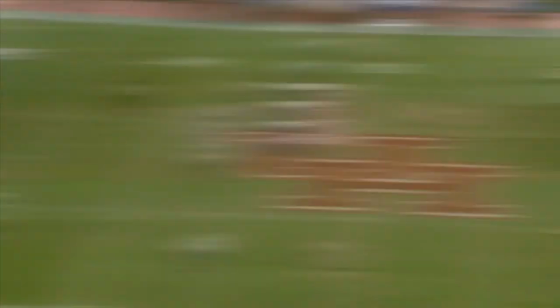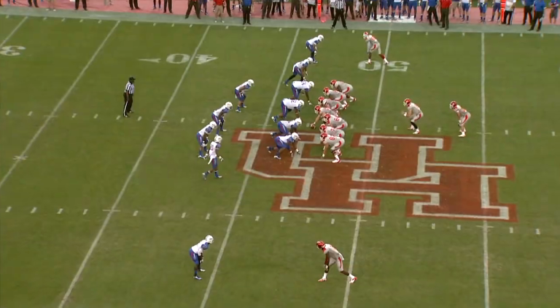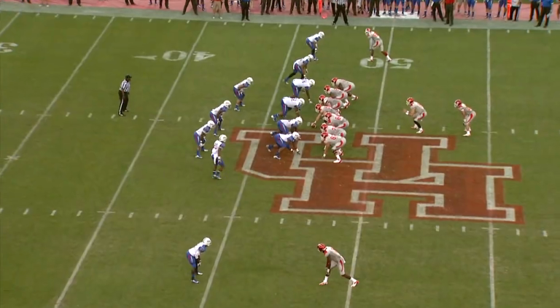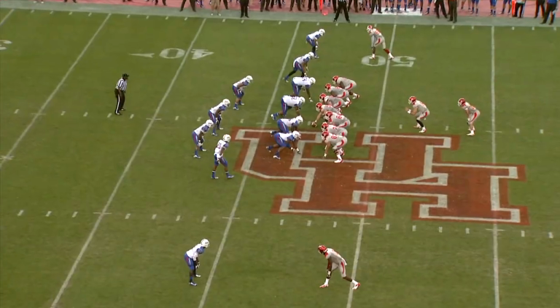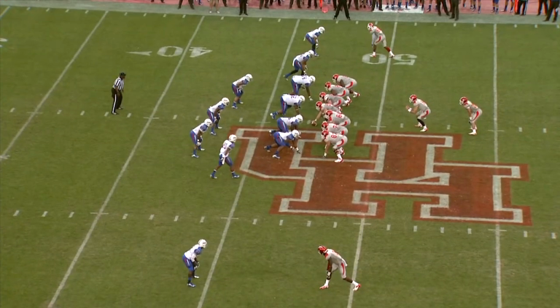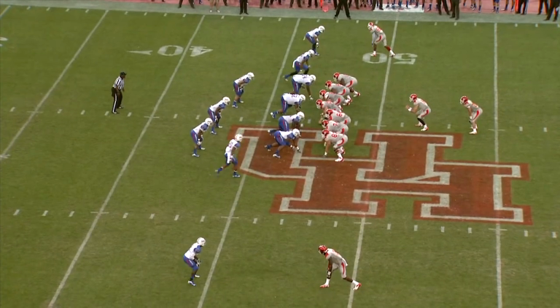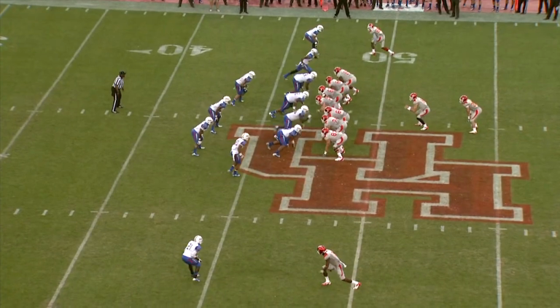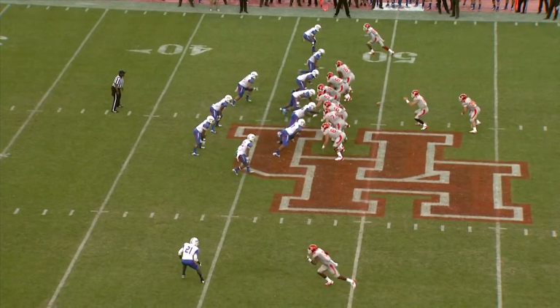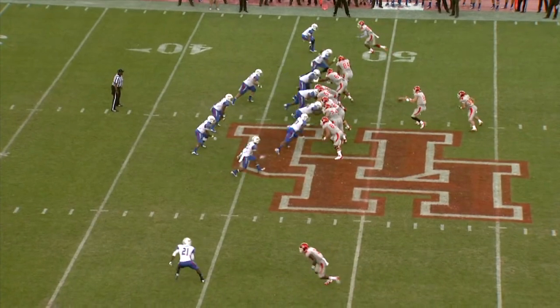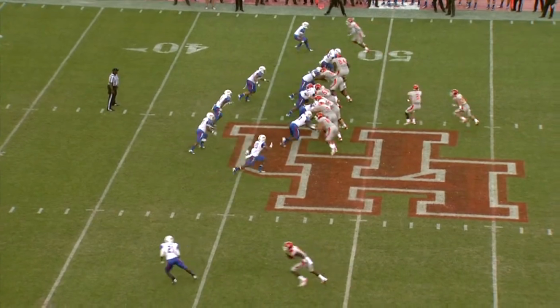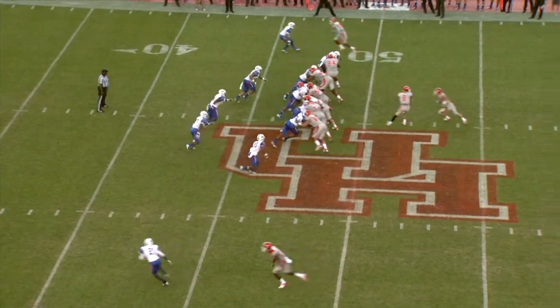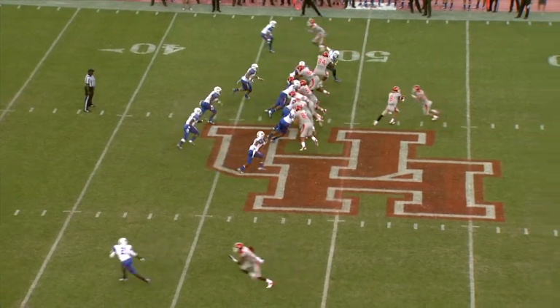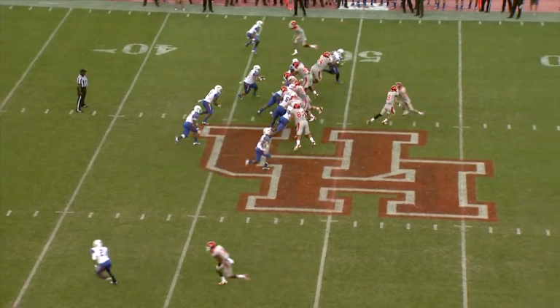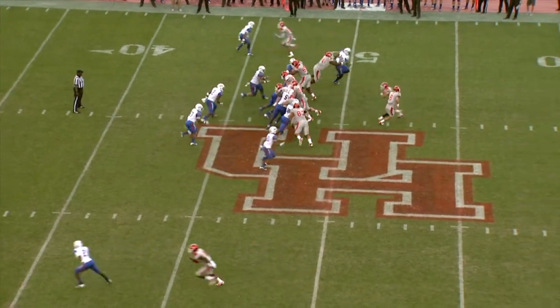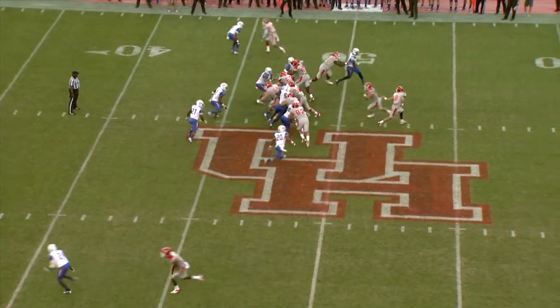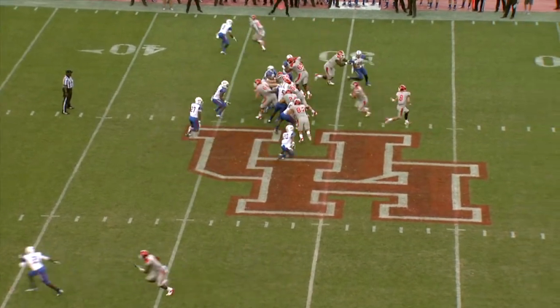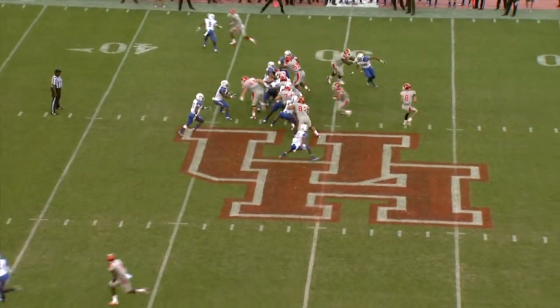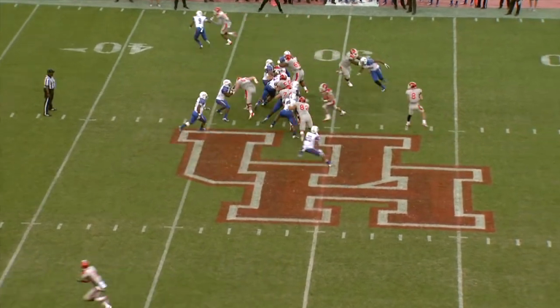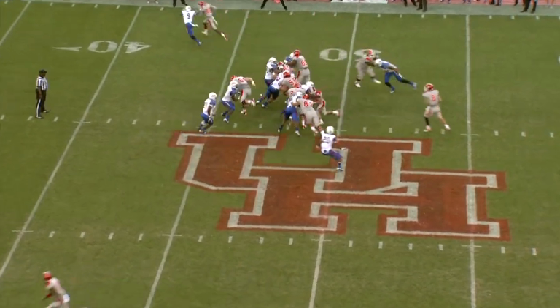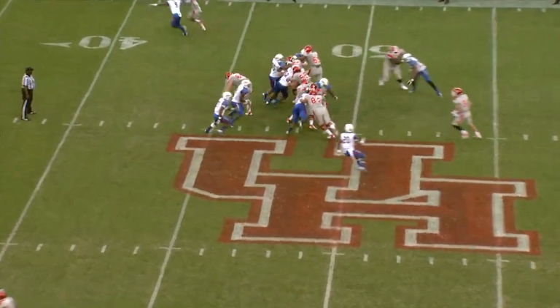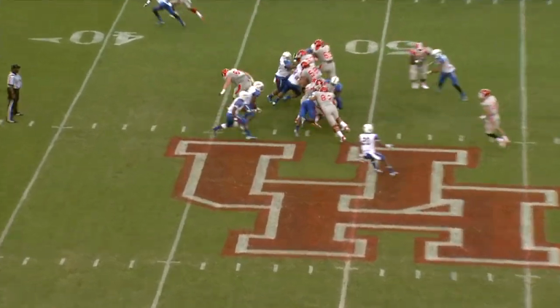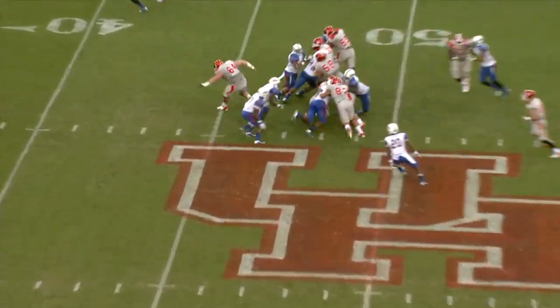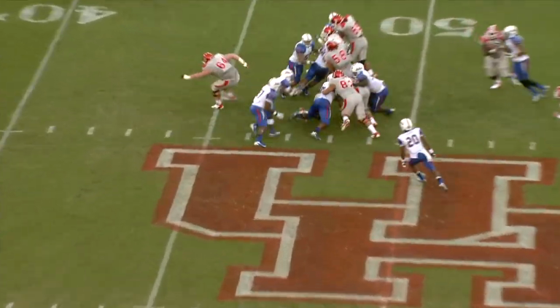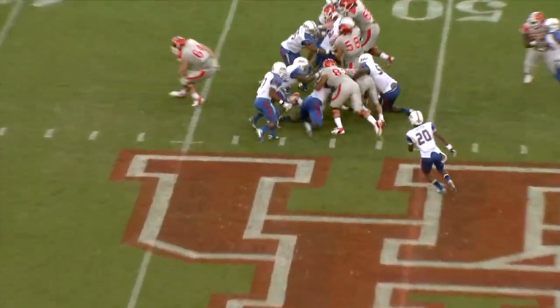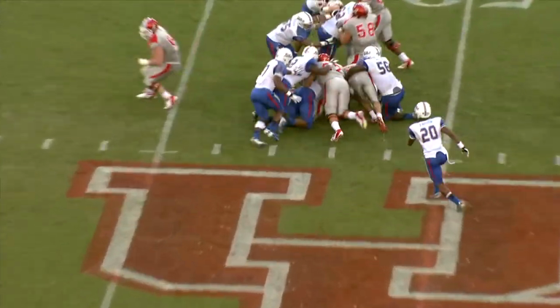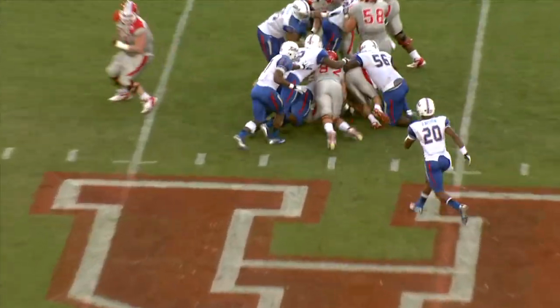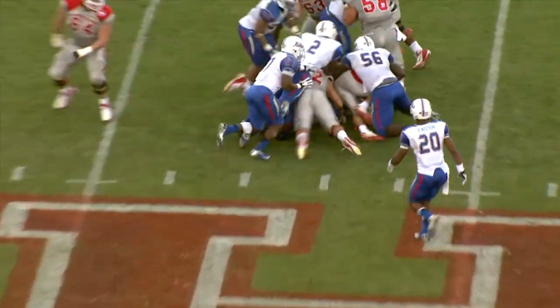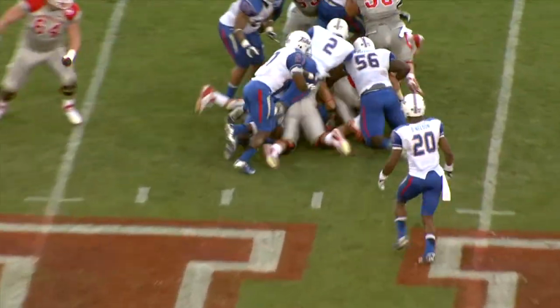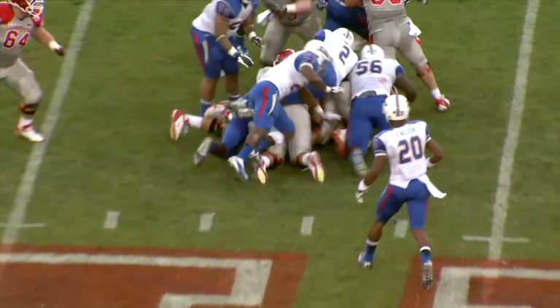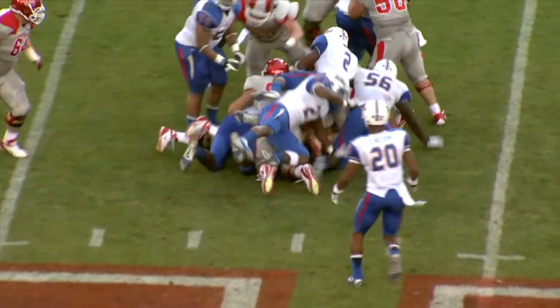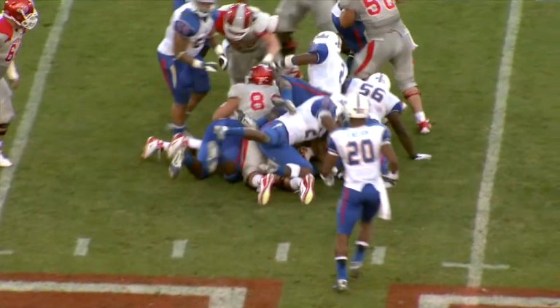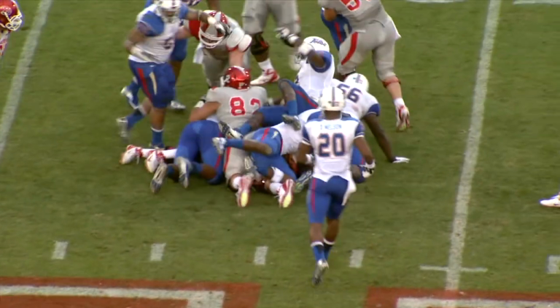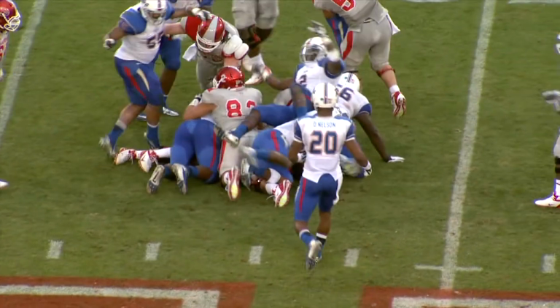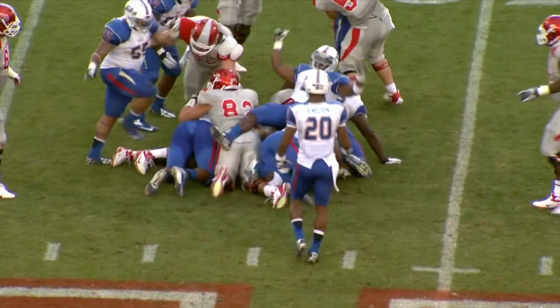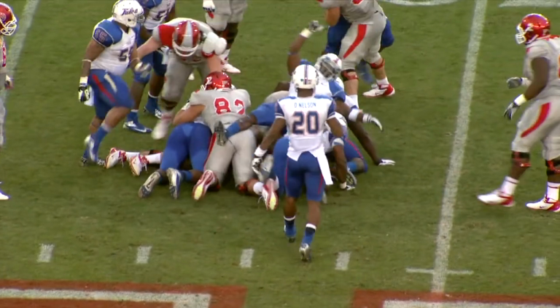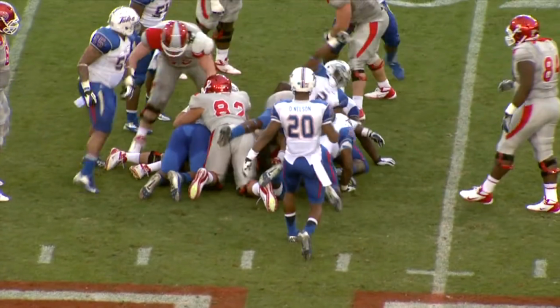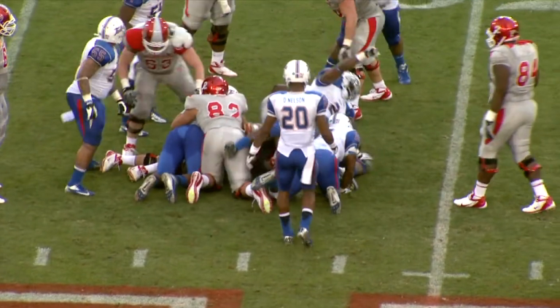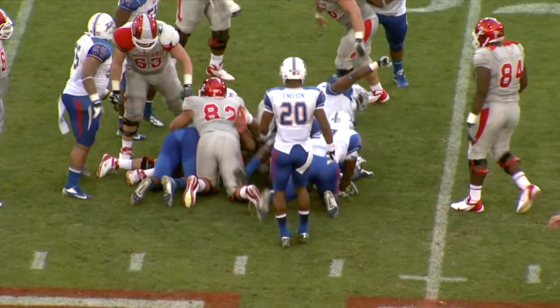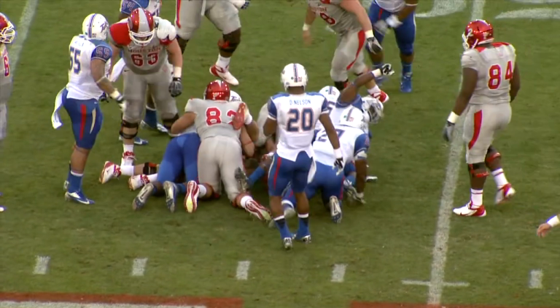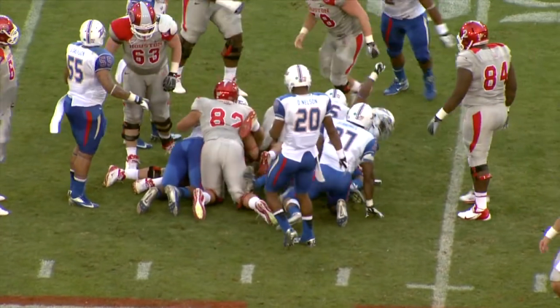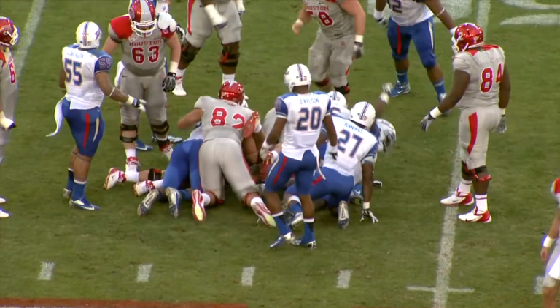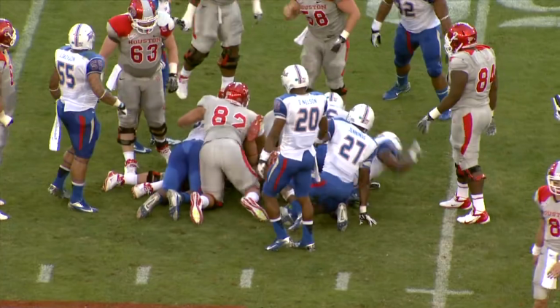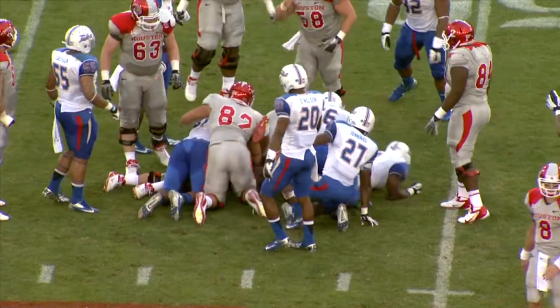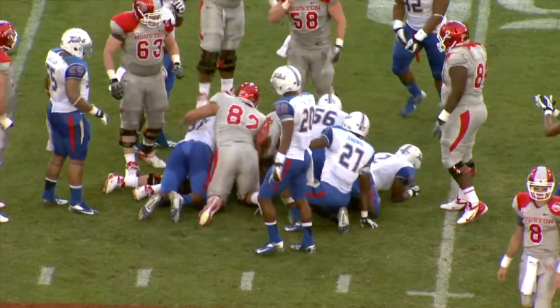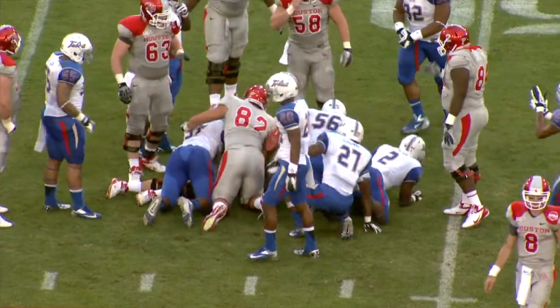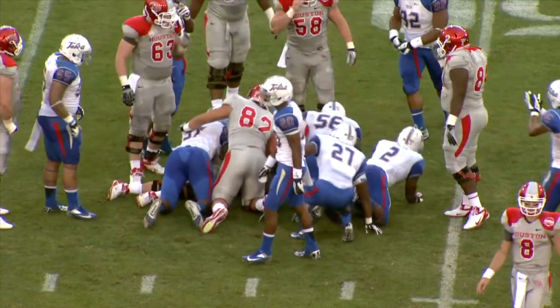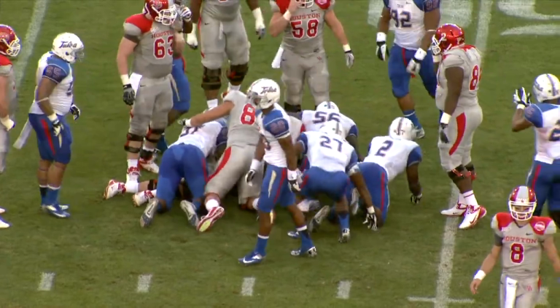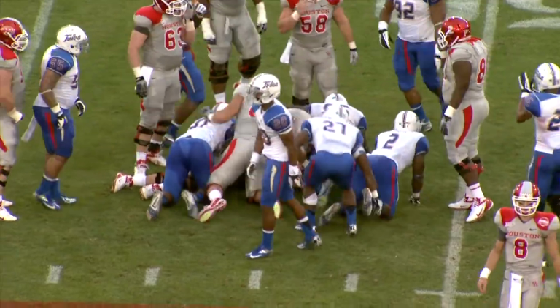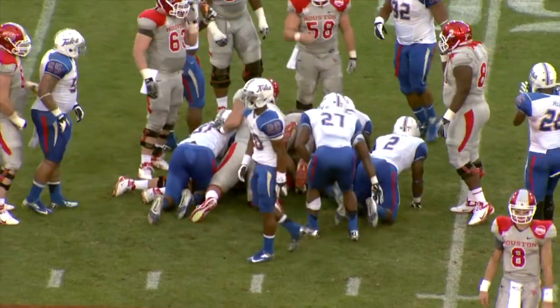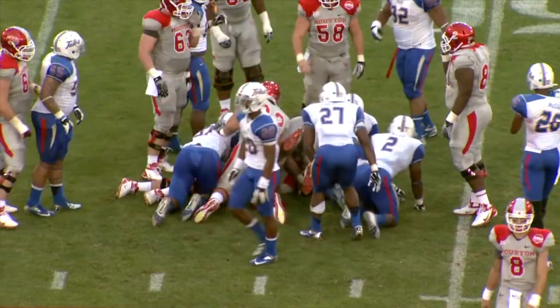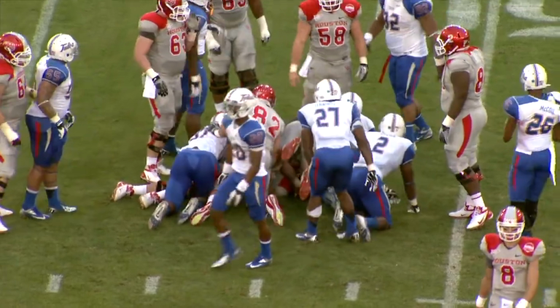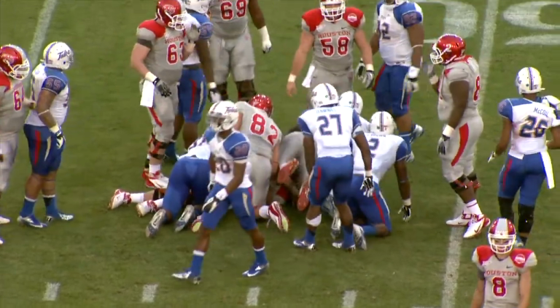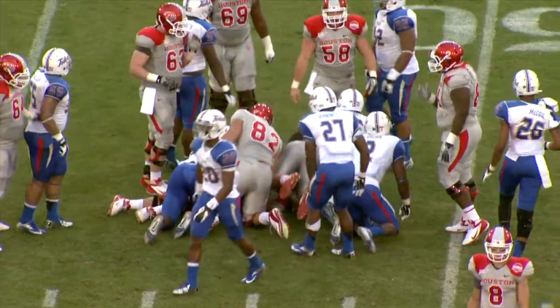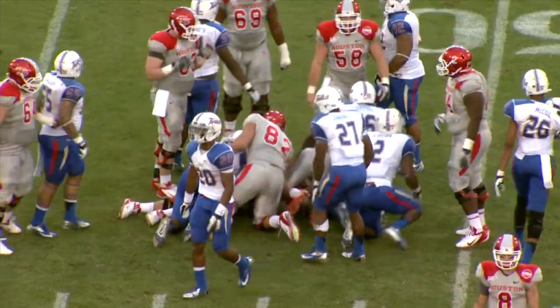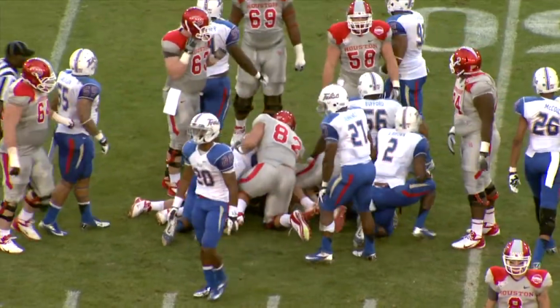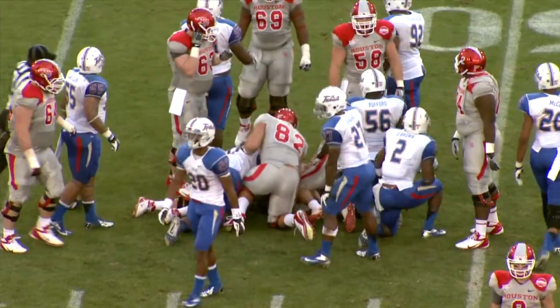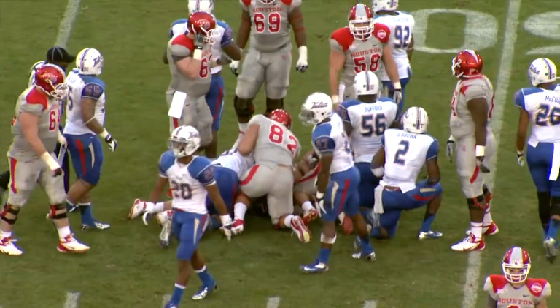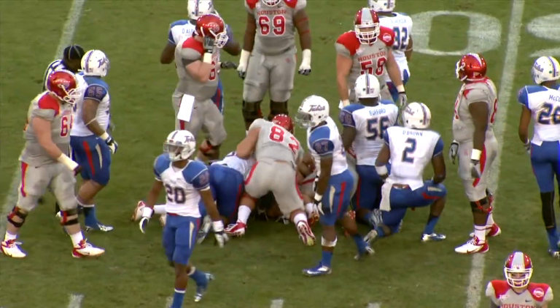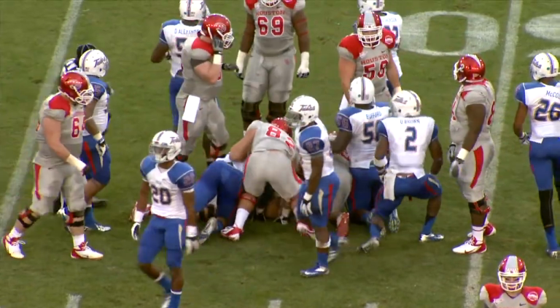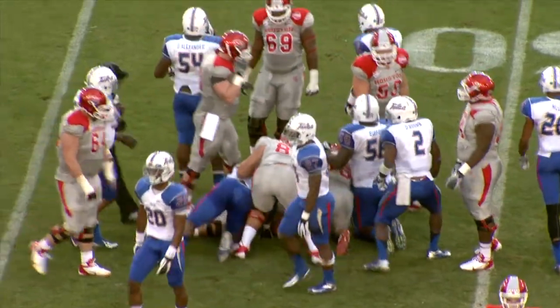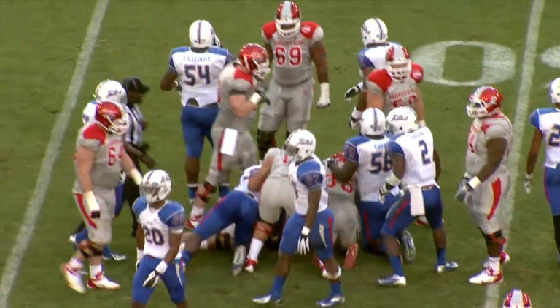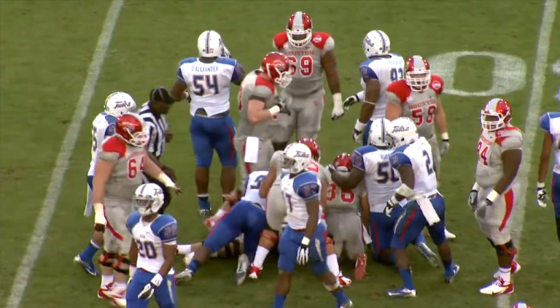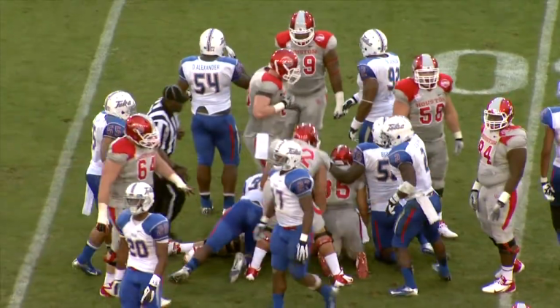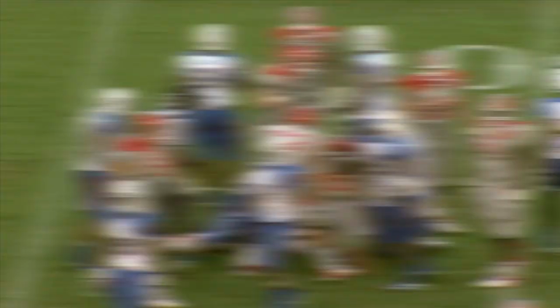Out of the pistol formation, here's the snap, and Farrell gets the handoff, and he is hit and dropped. No gain, maybe a loss, as Brown got in there for TU.